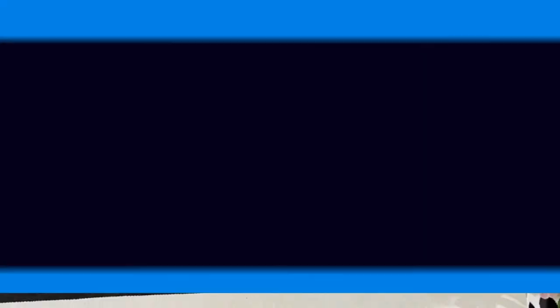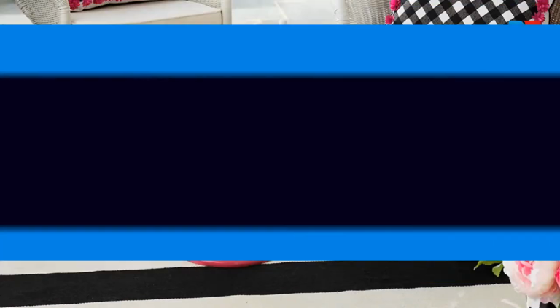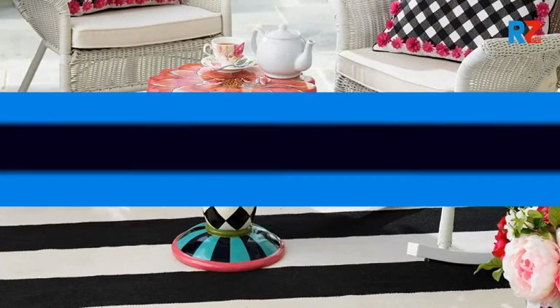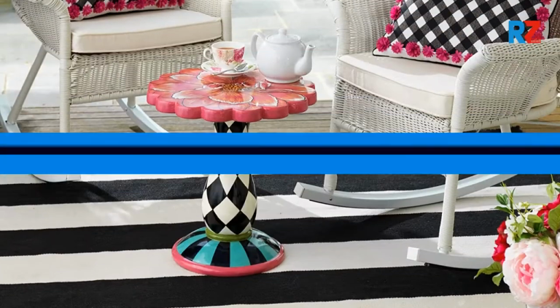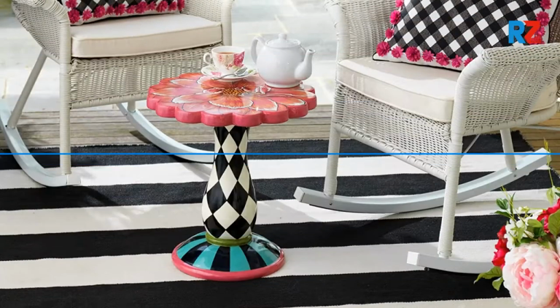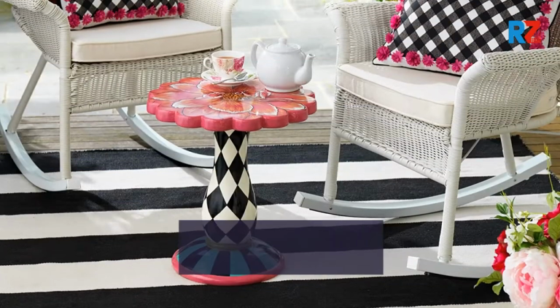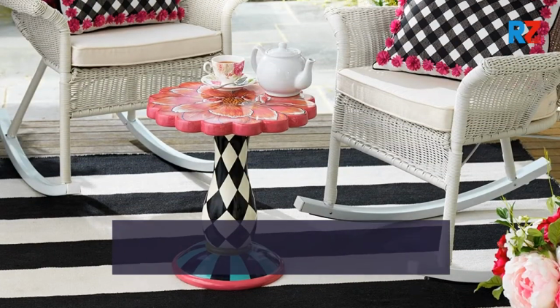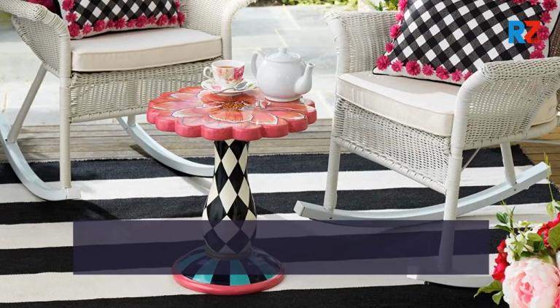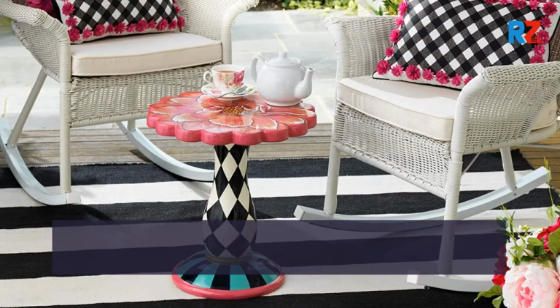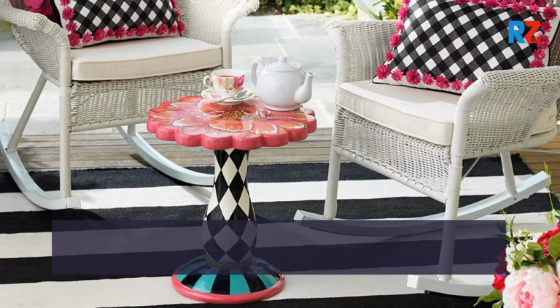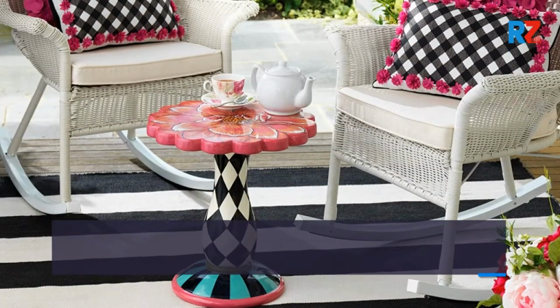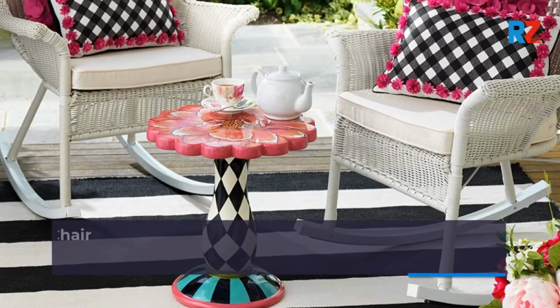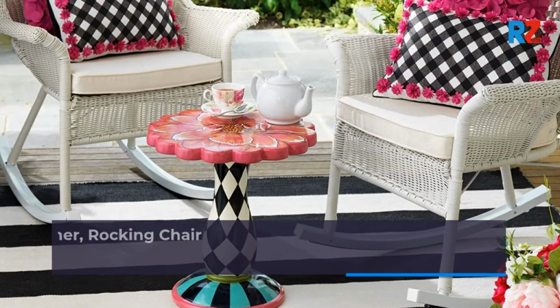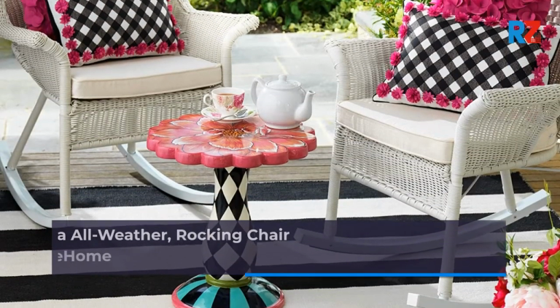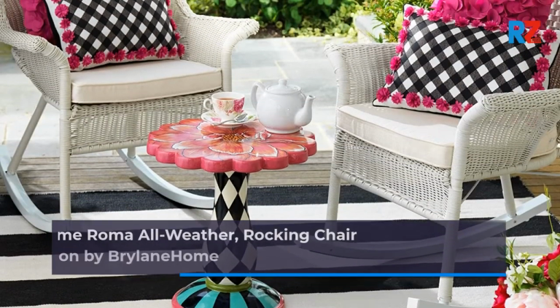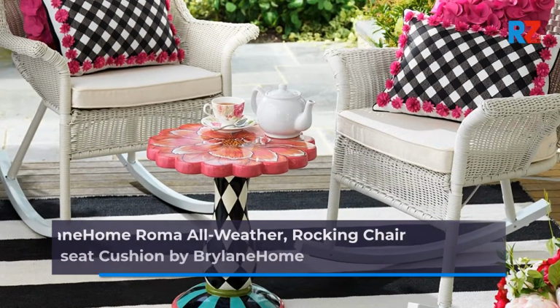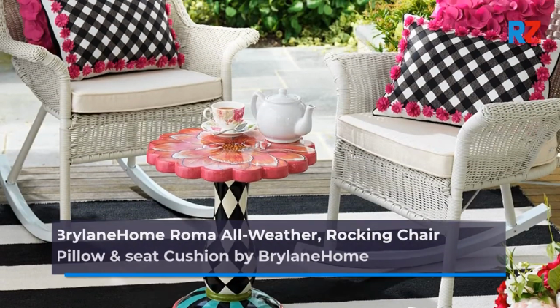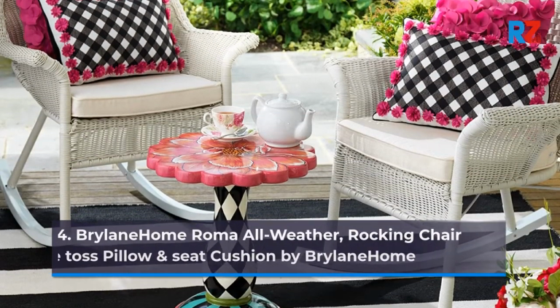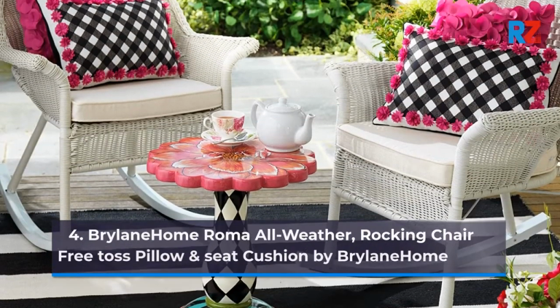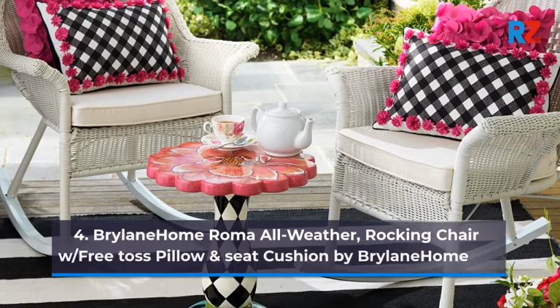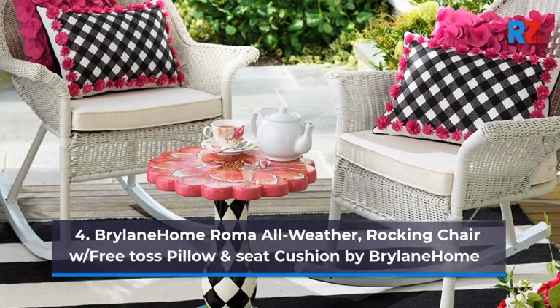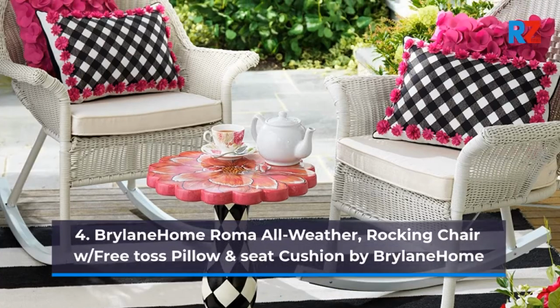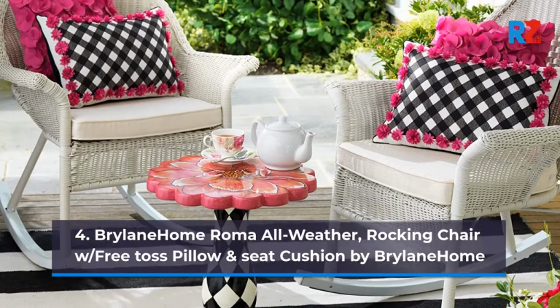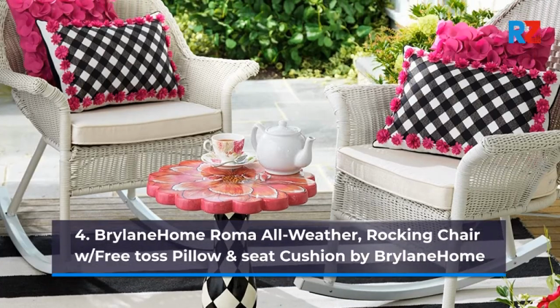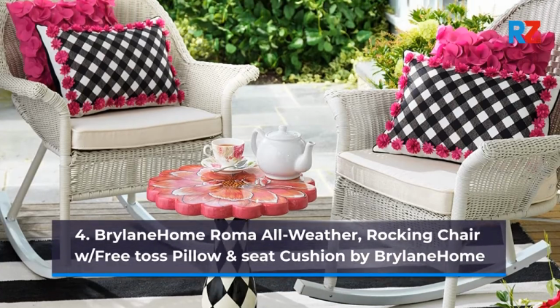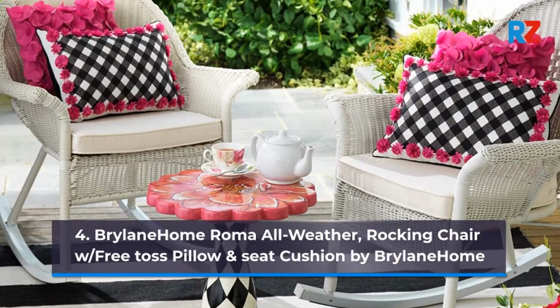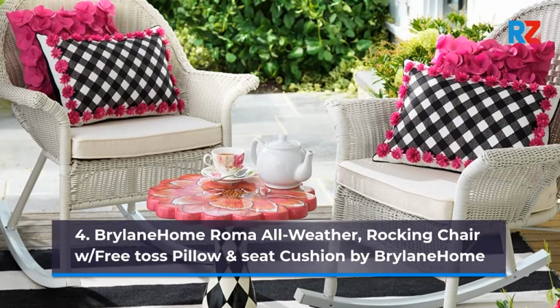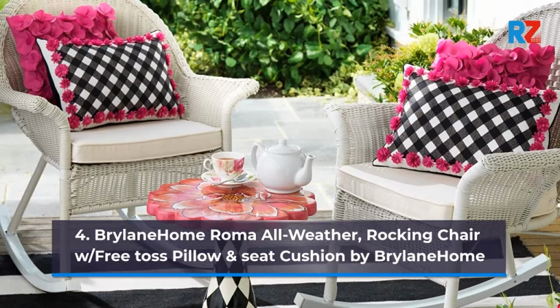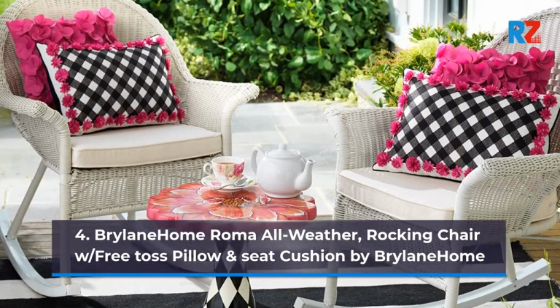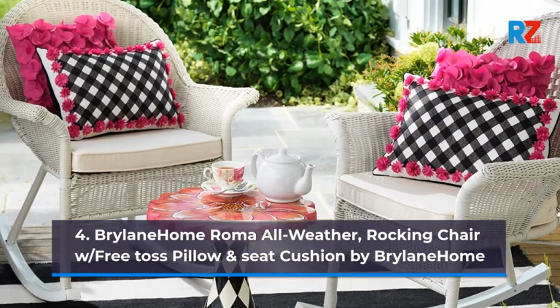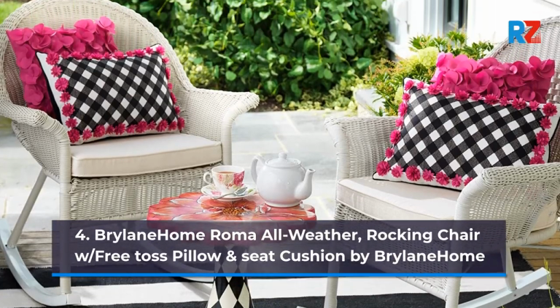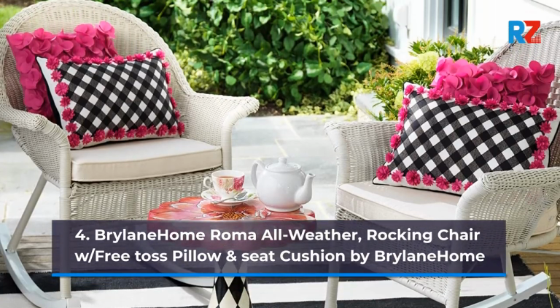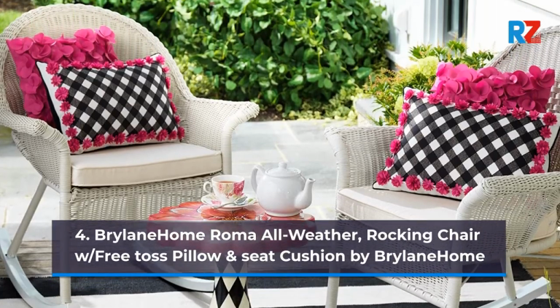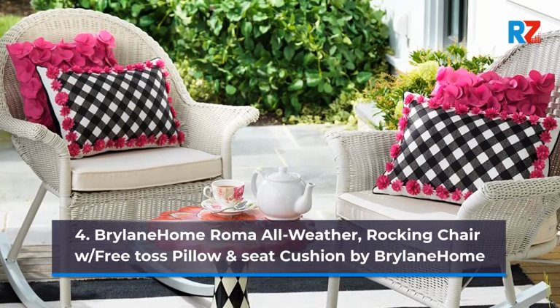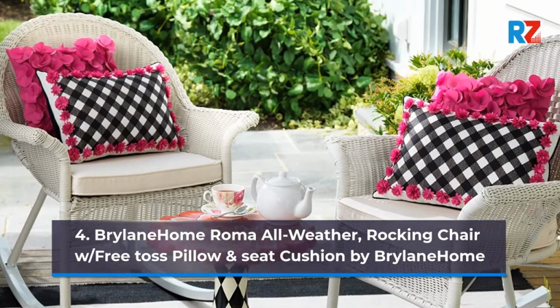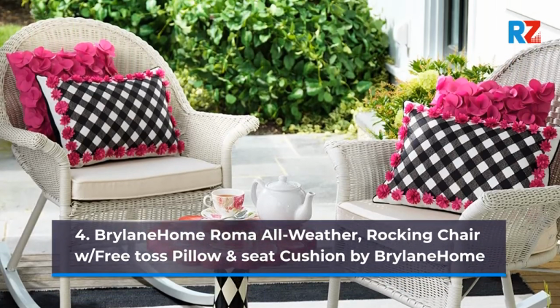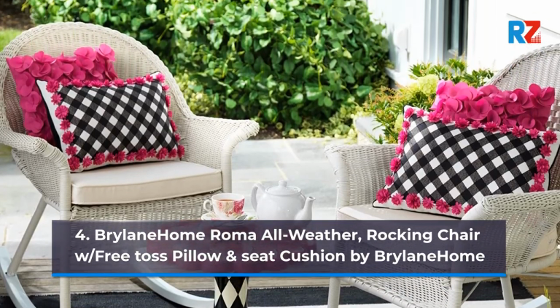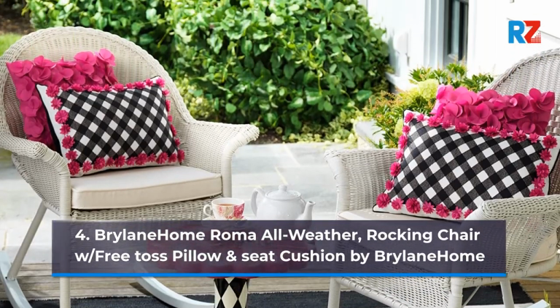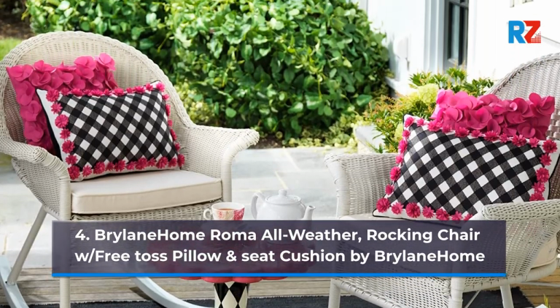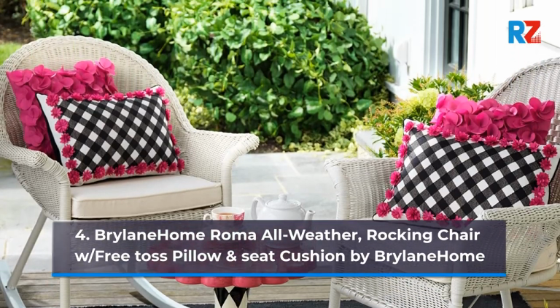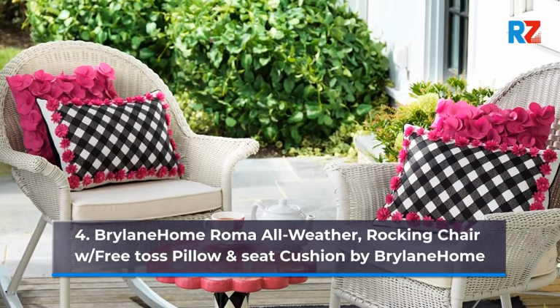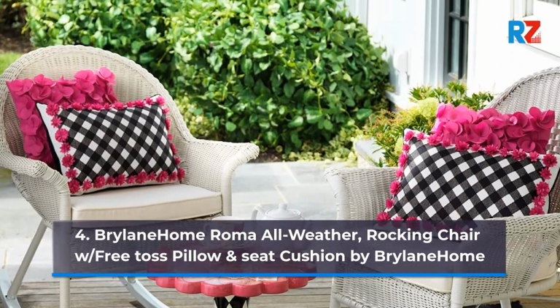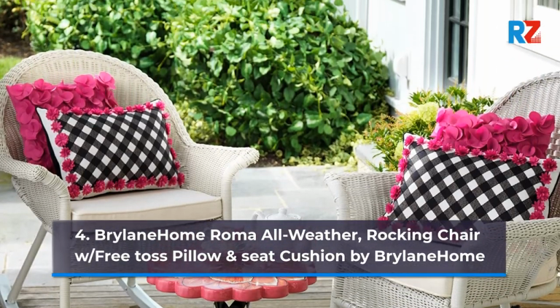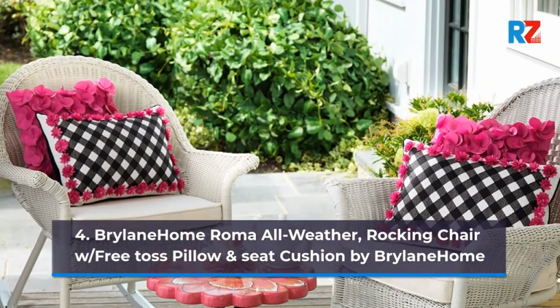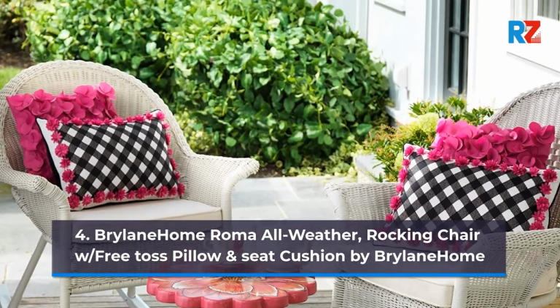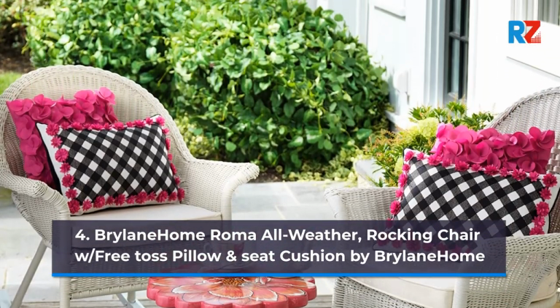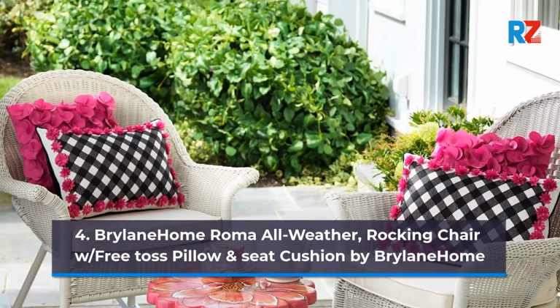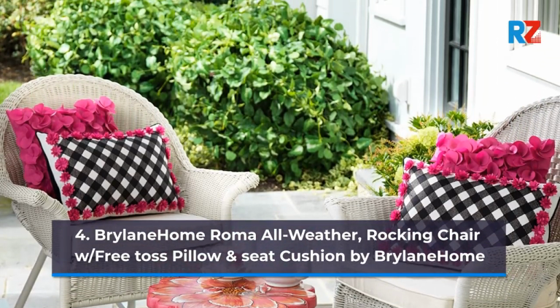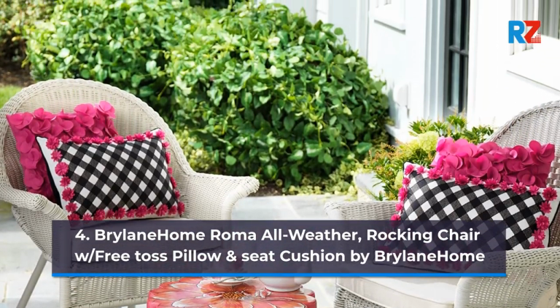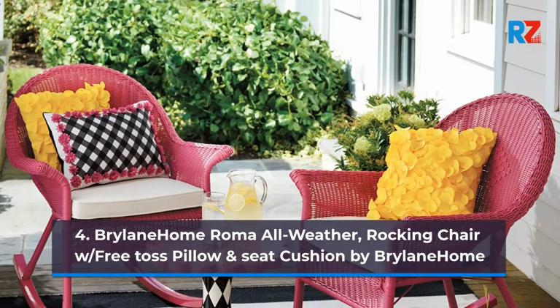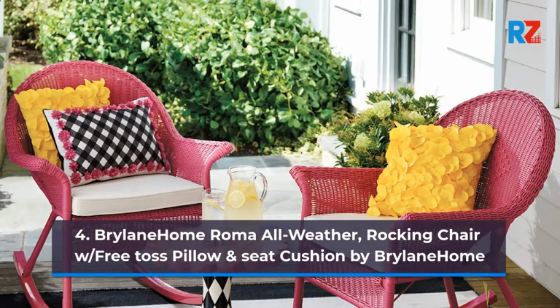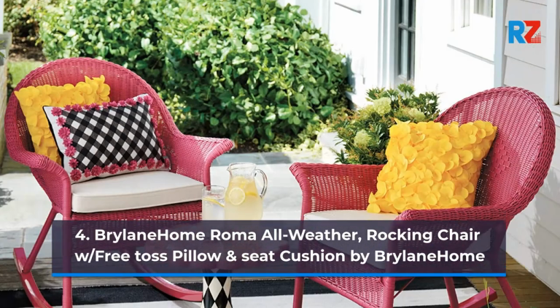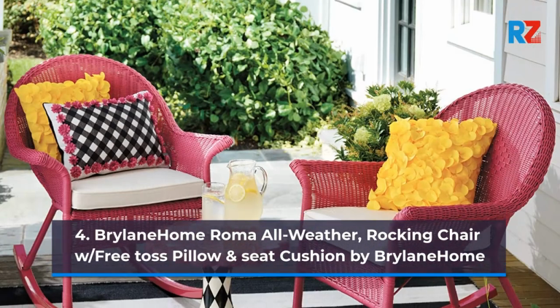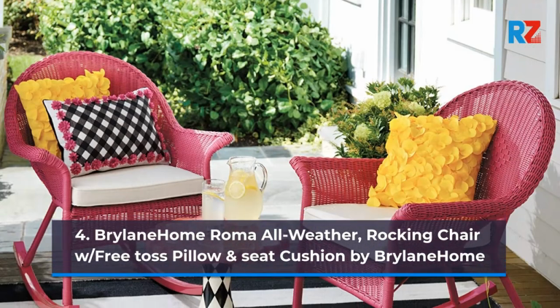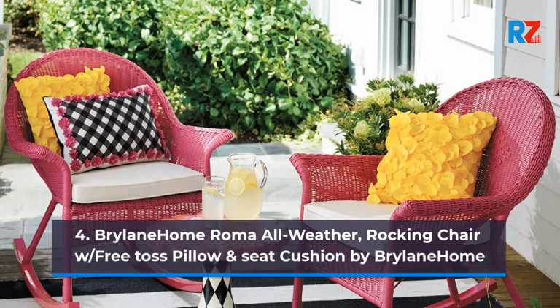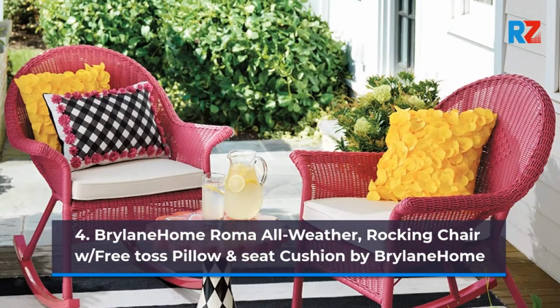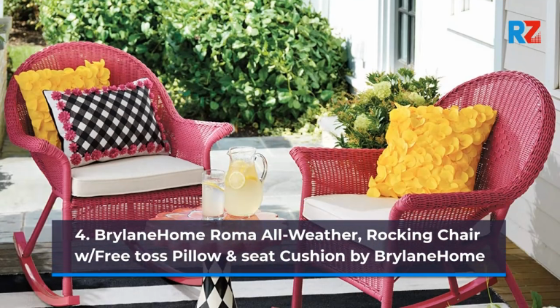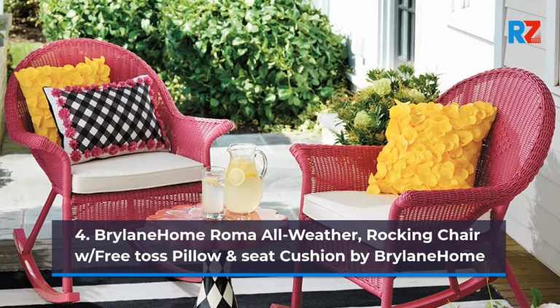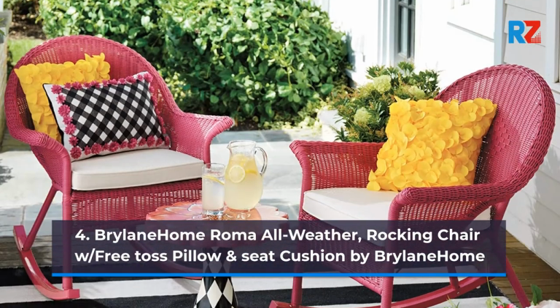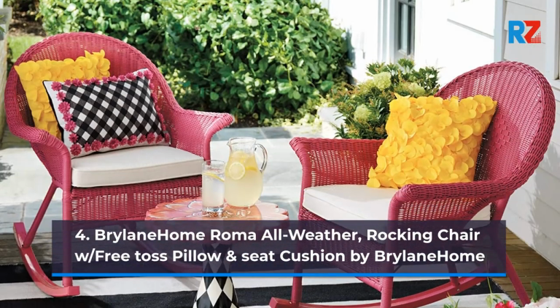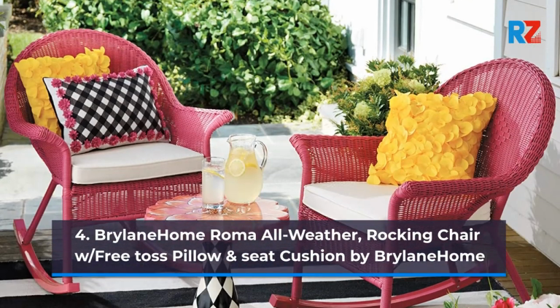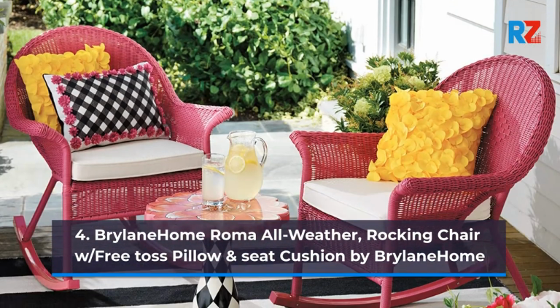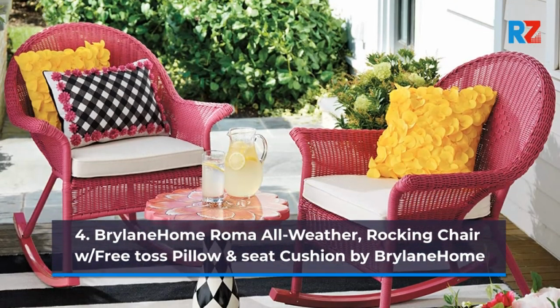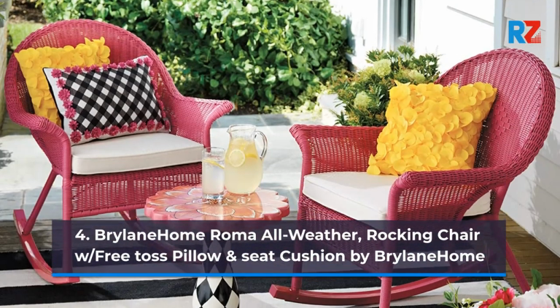4. Brylane Home Room All Weather Rocking Chair with Free Toss Pillow and Seat Cushion by Brylane Home.